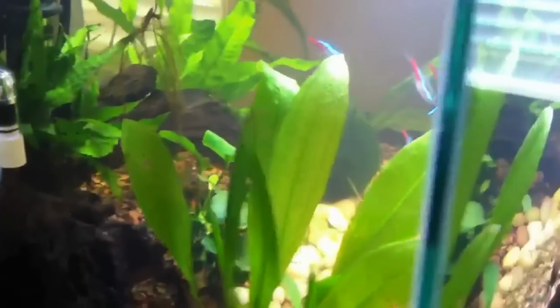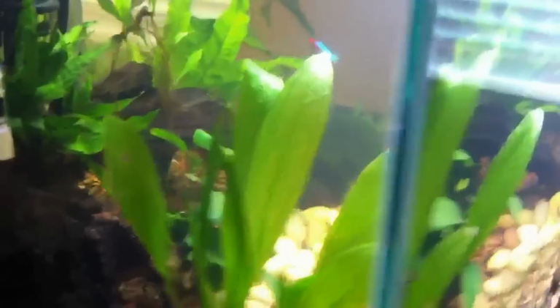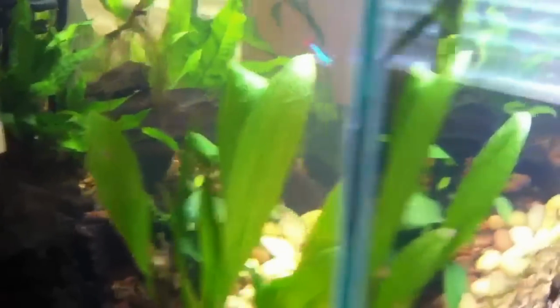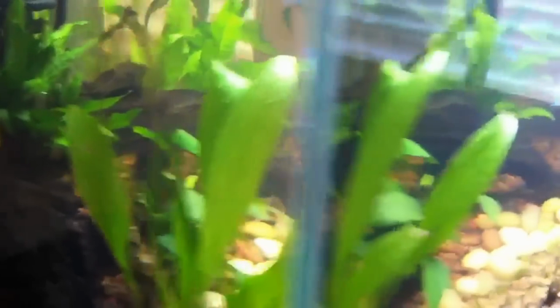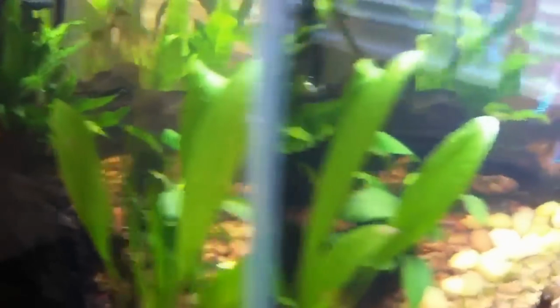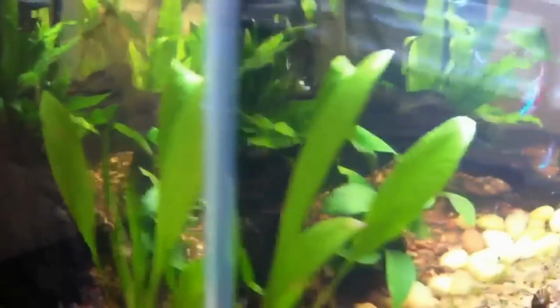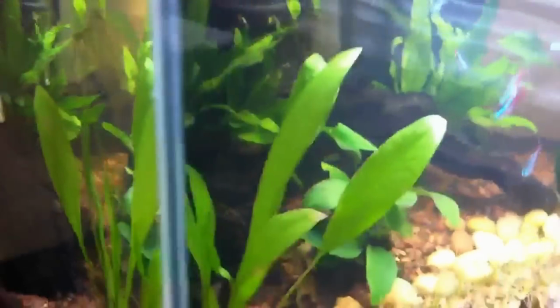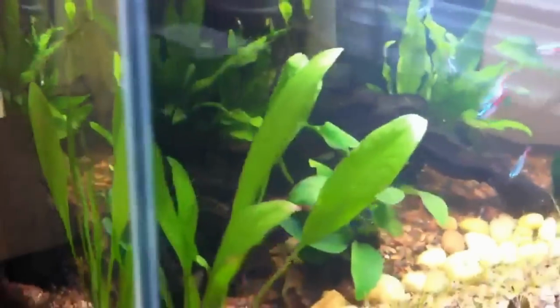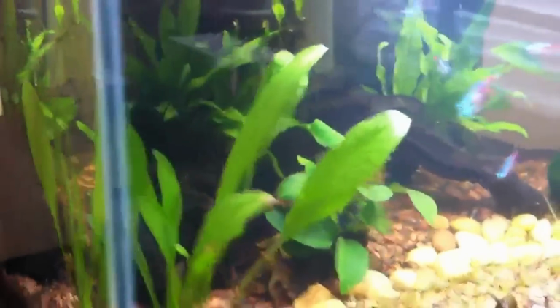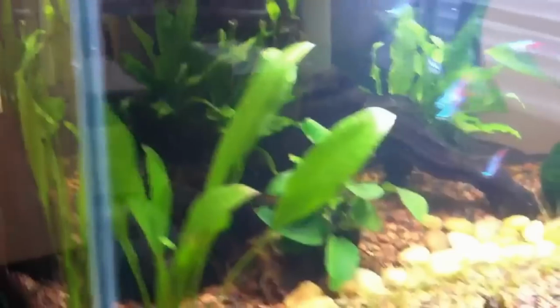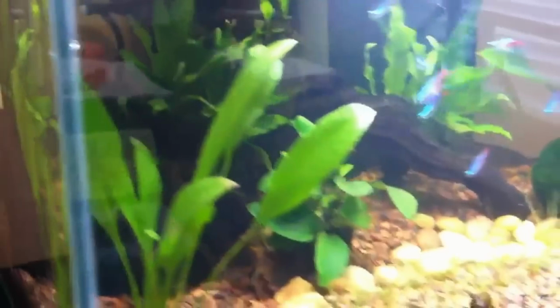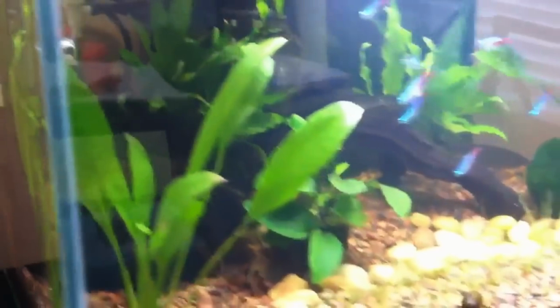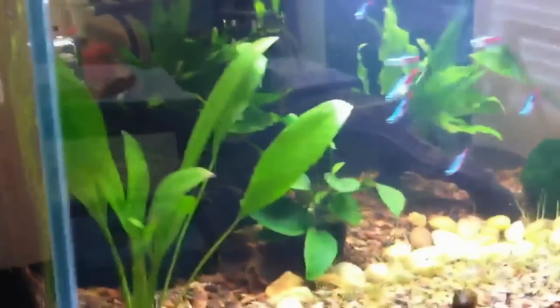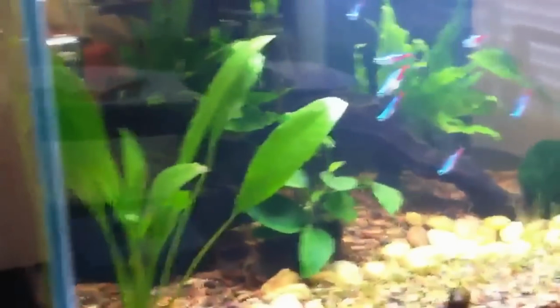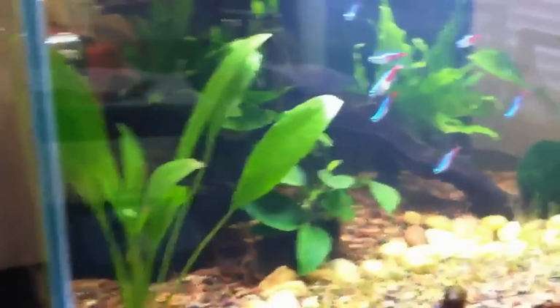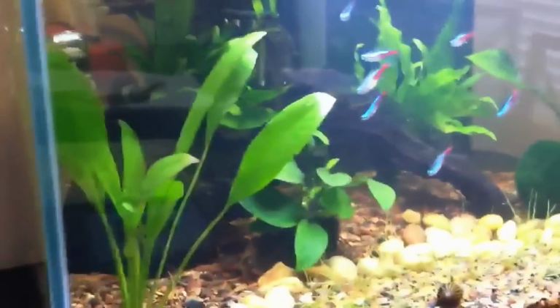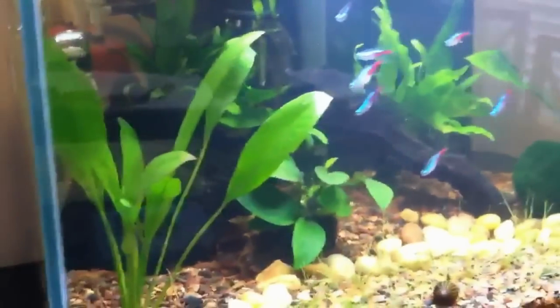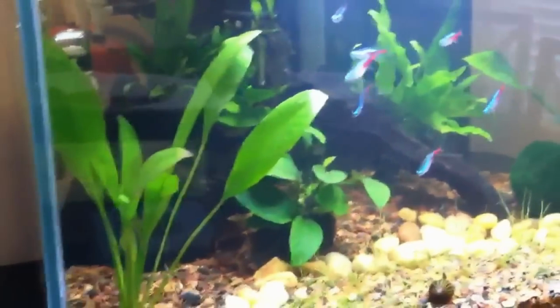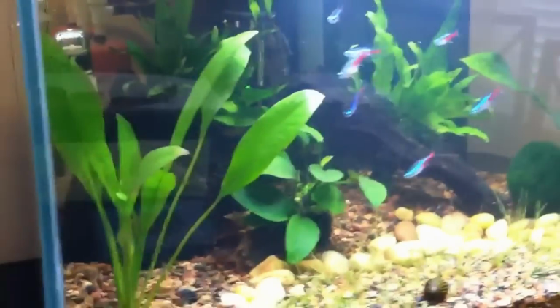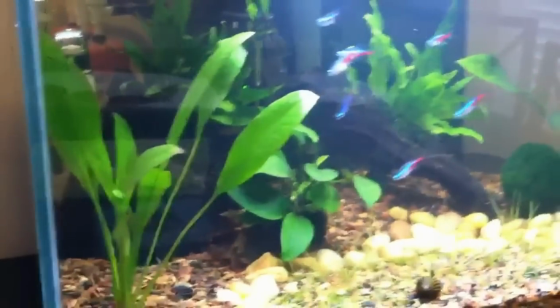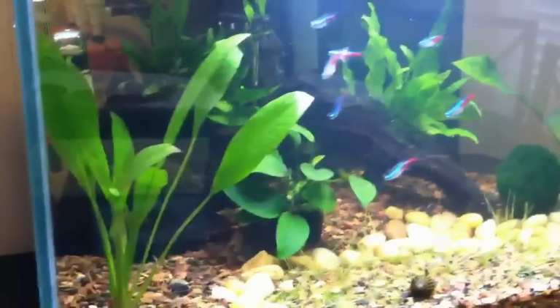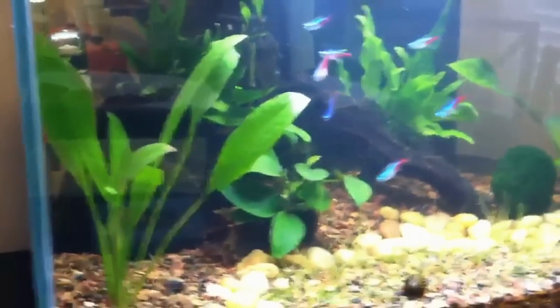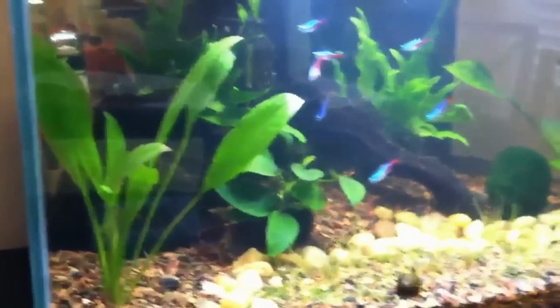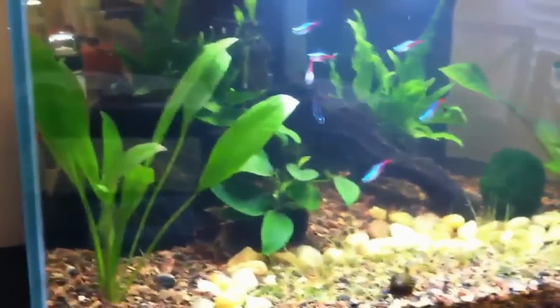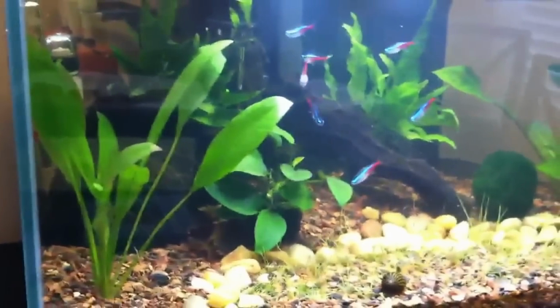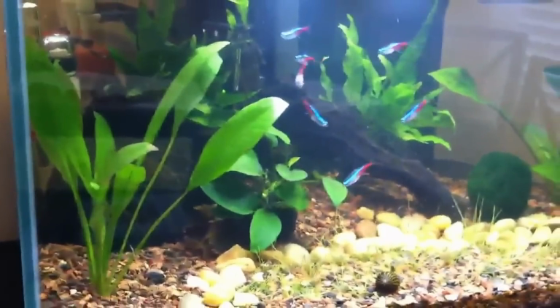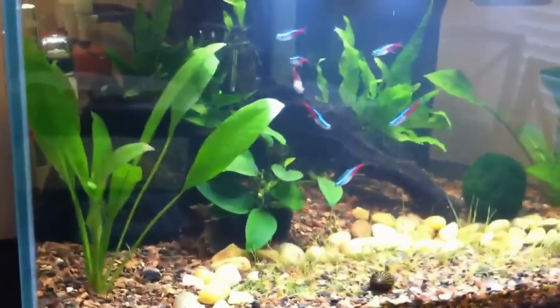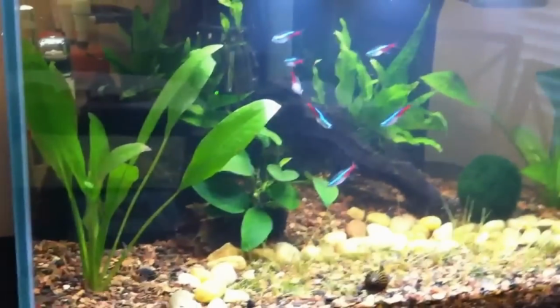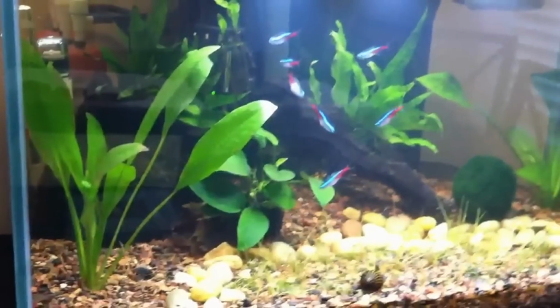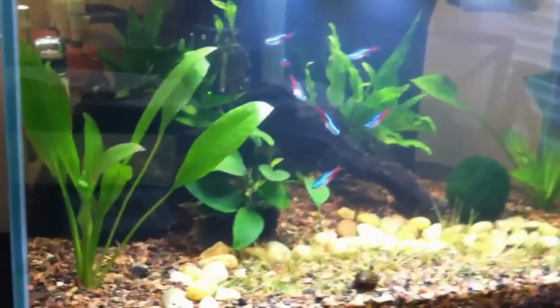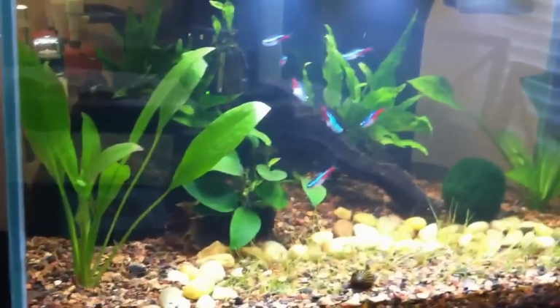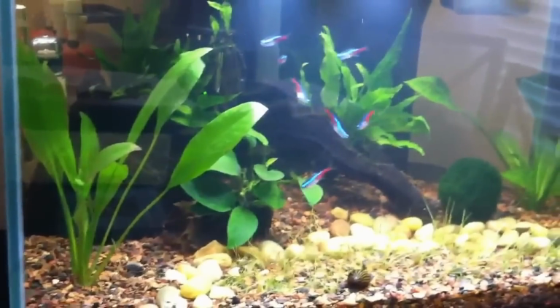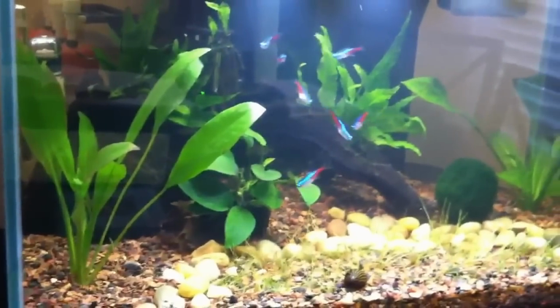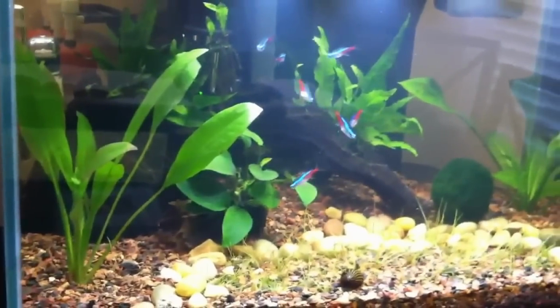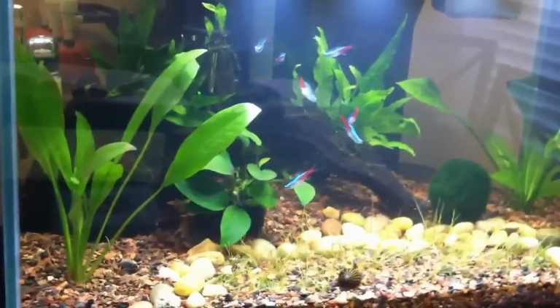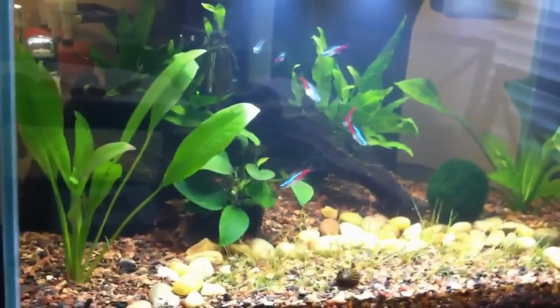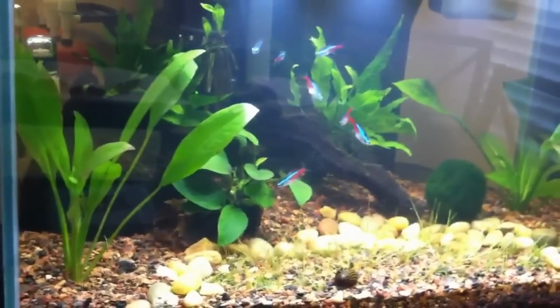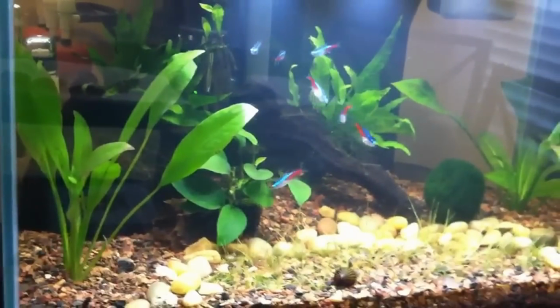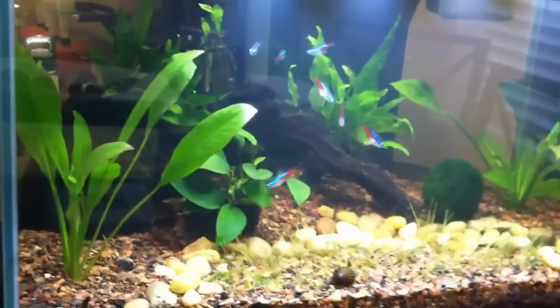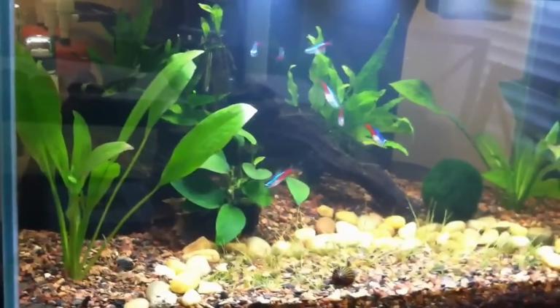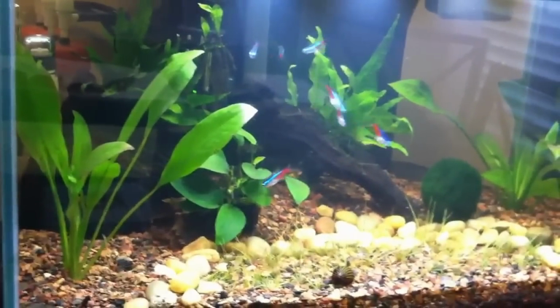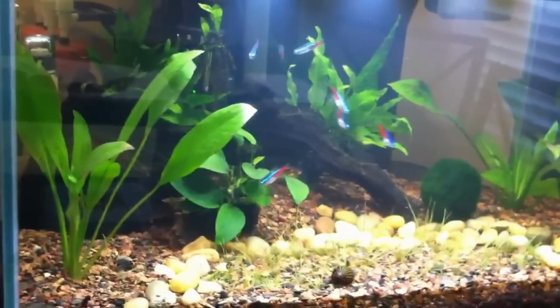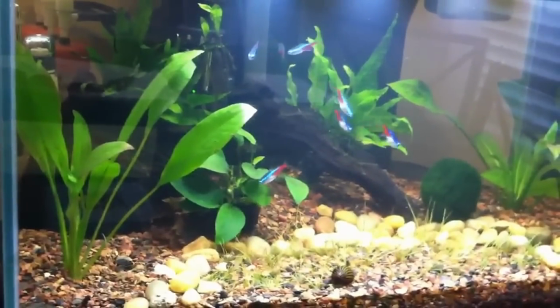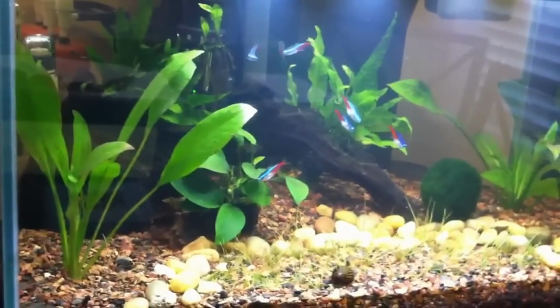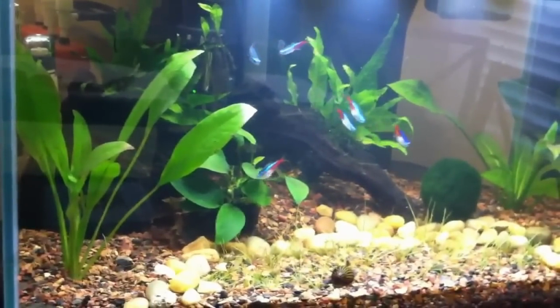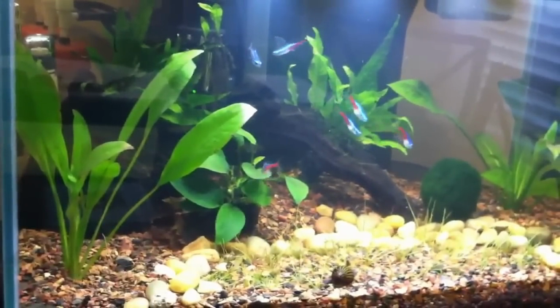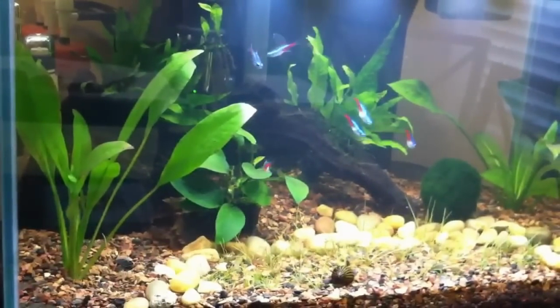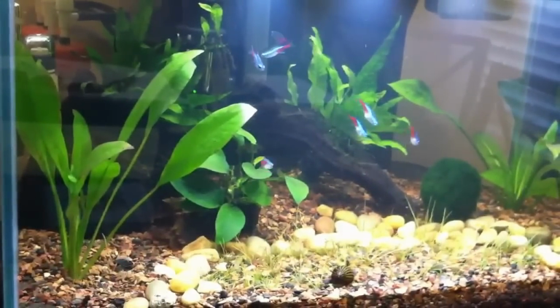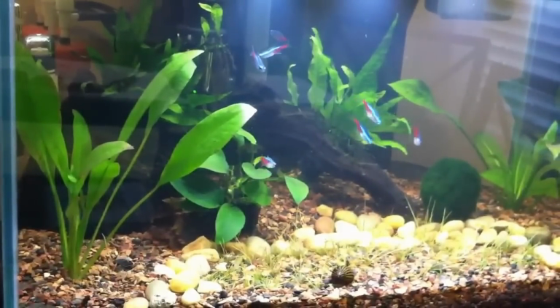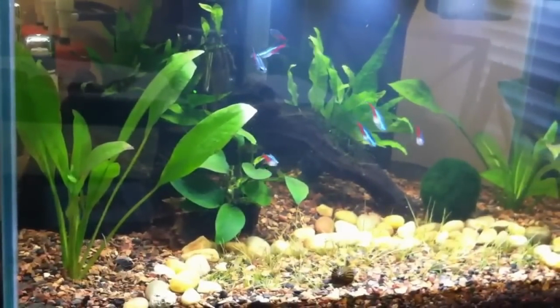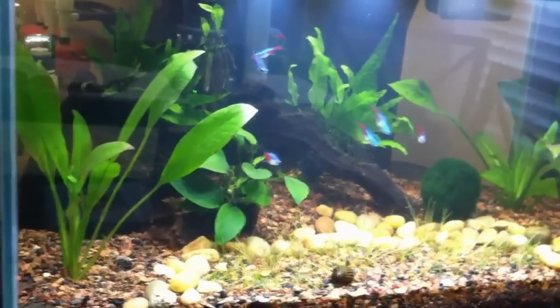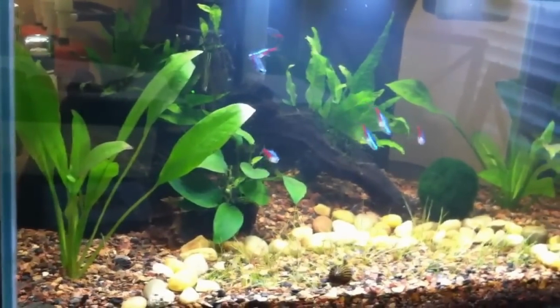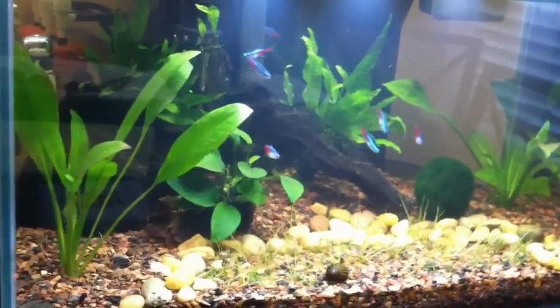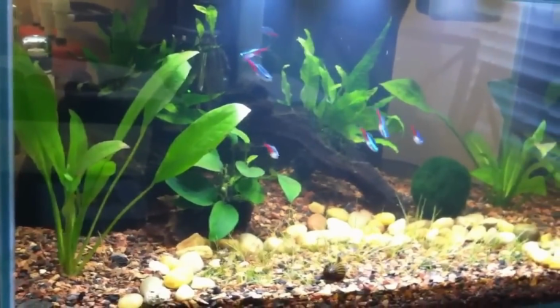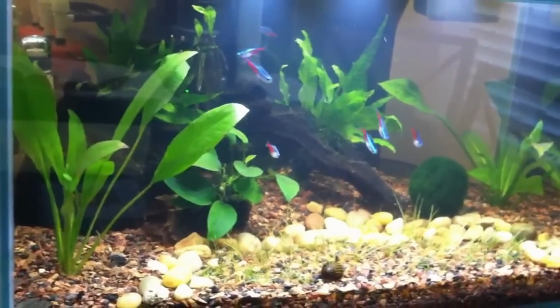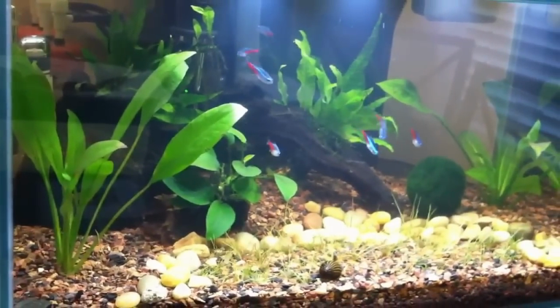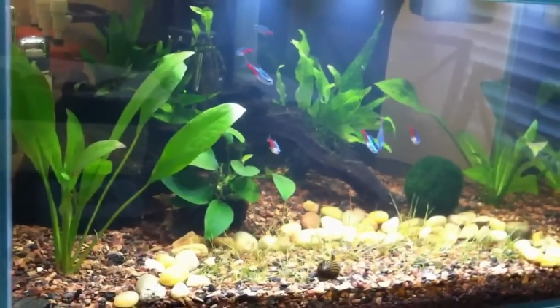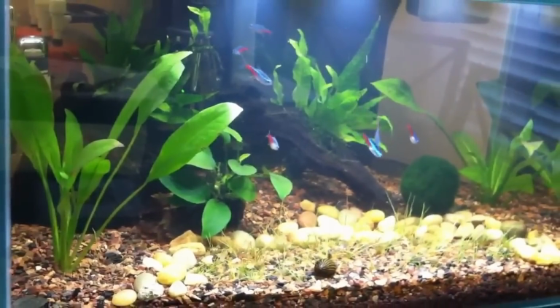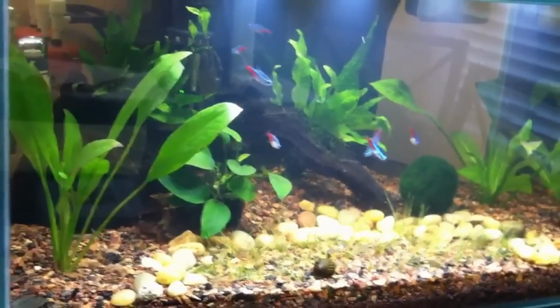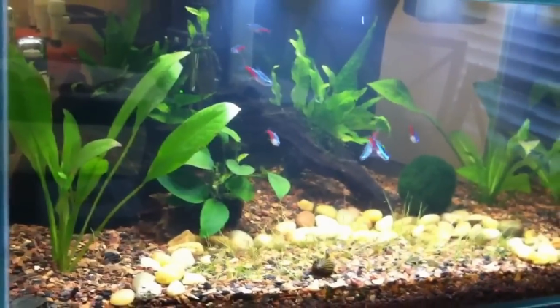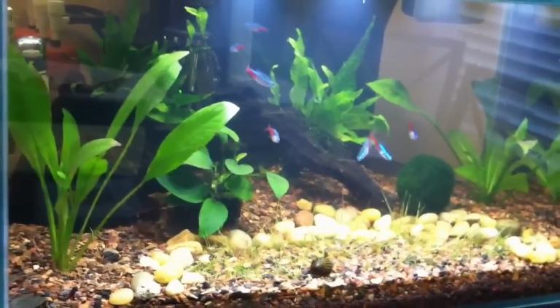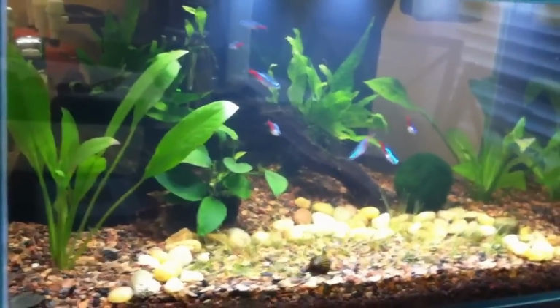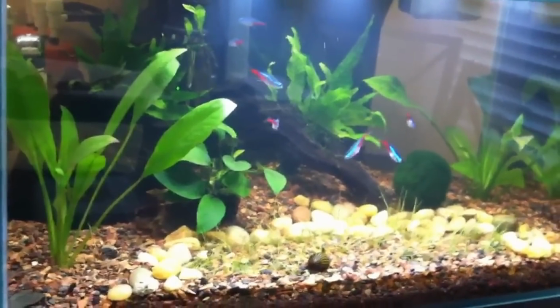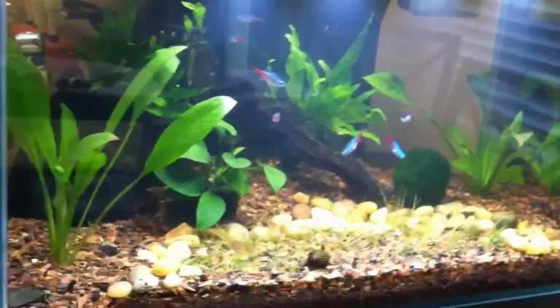All right, so this is my tank, and we'll see what happens.